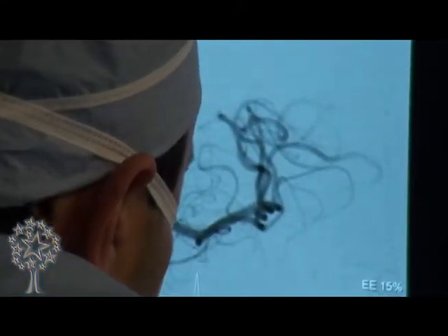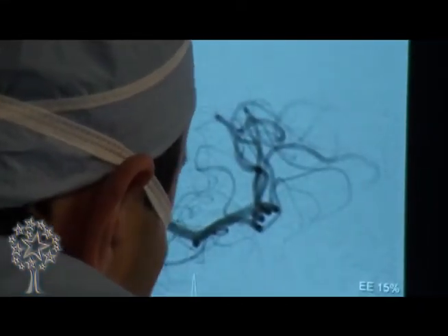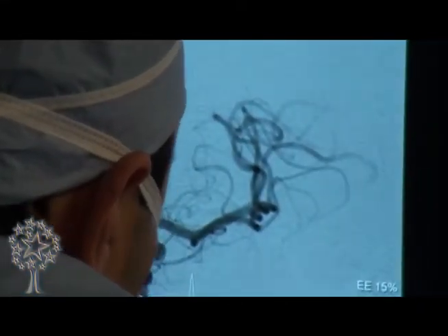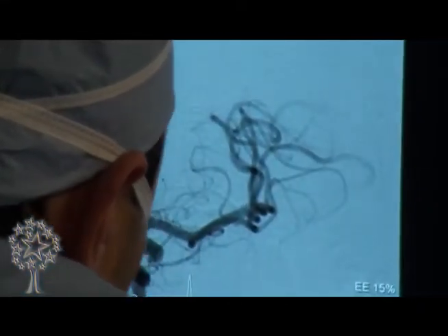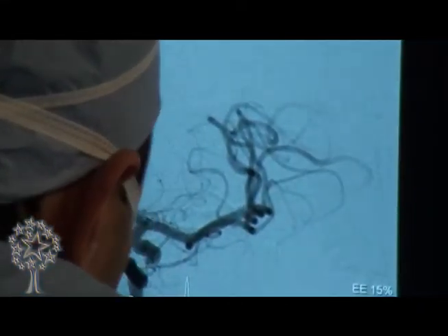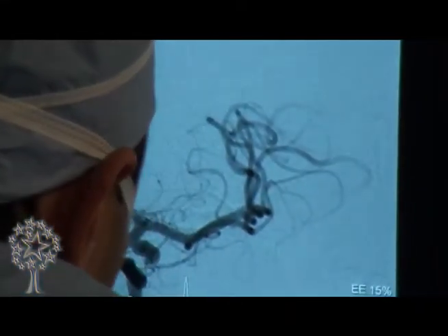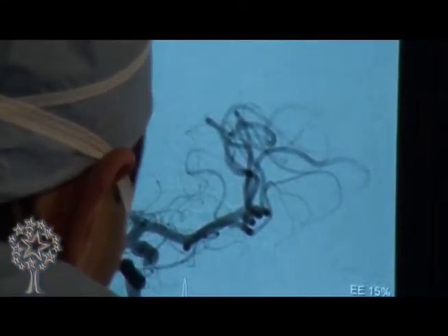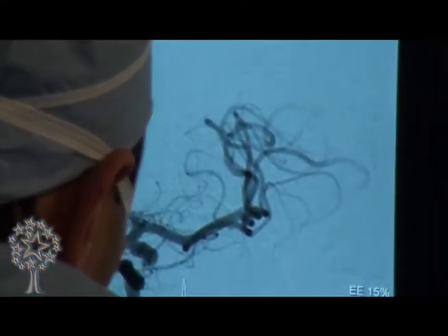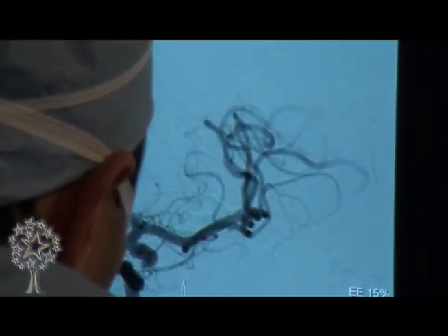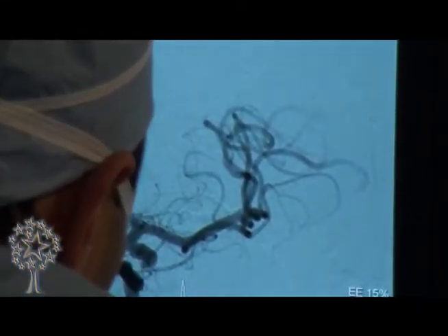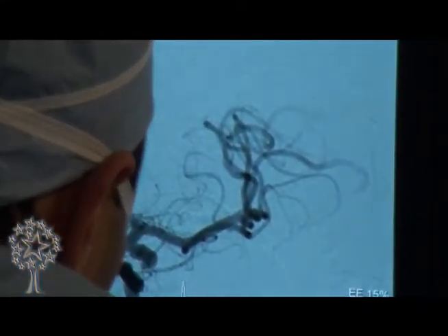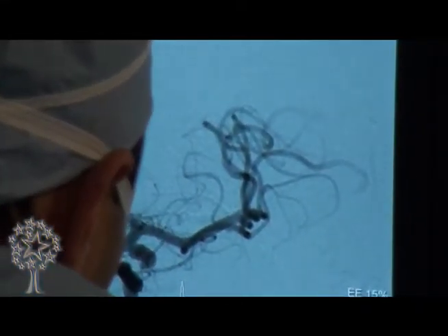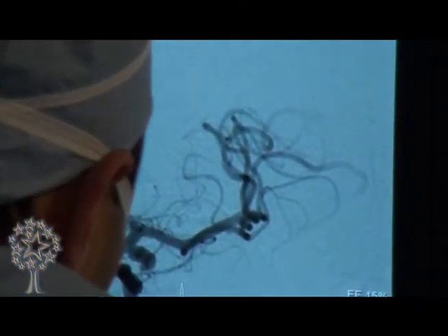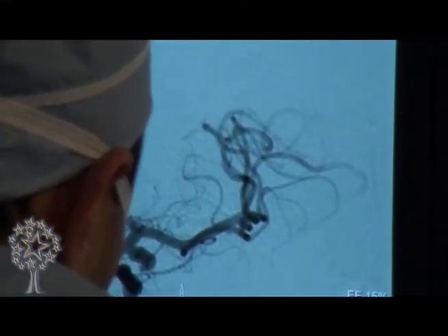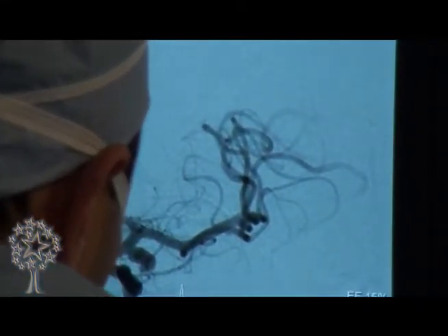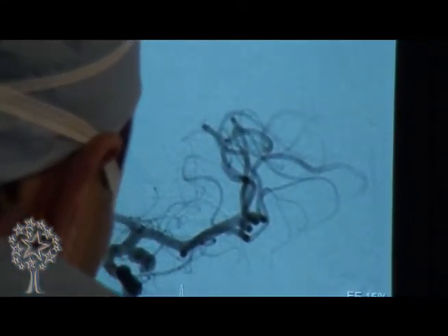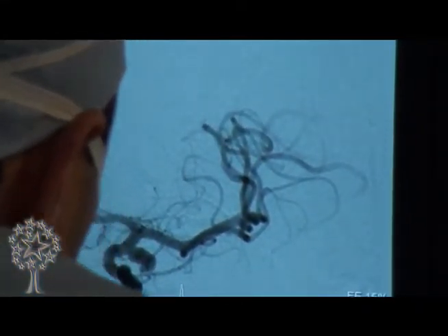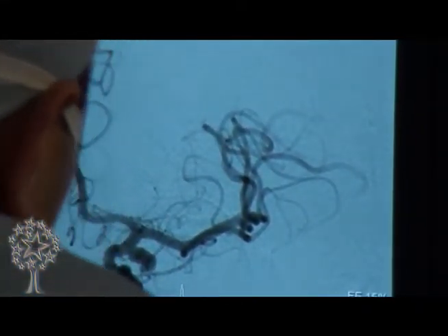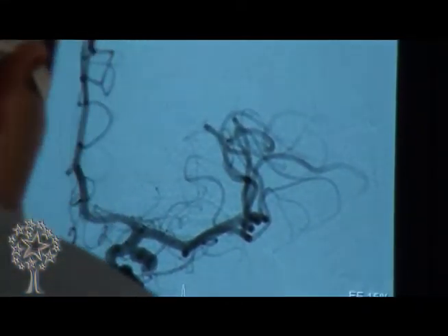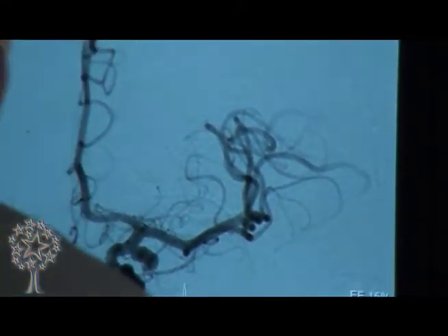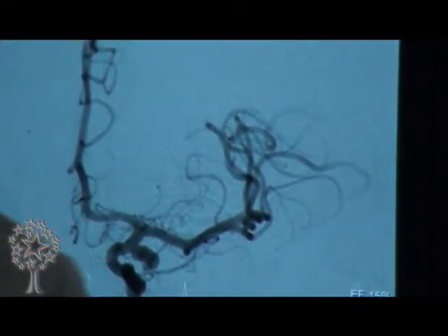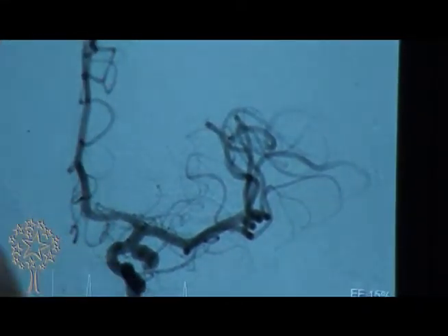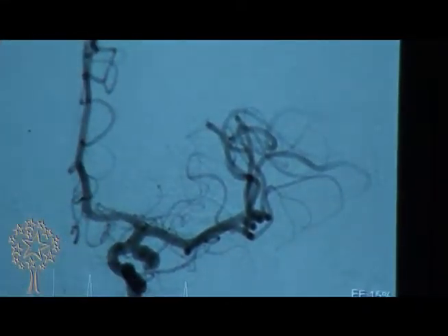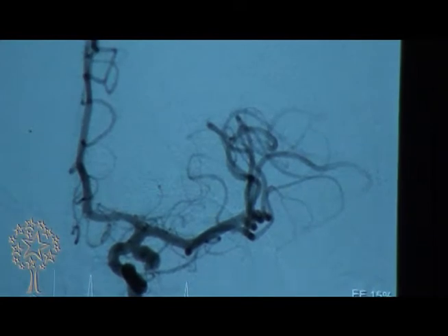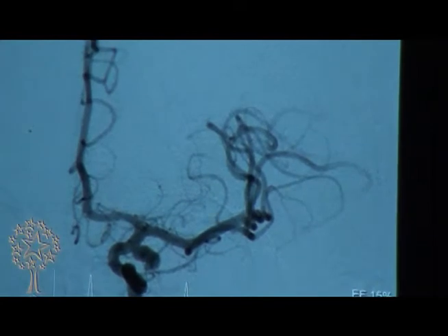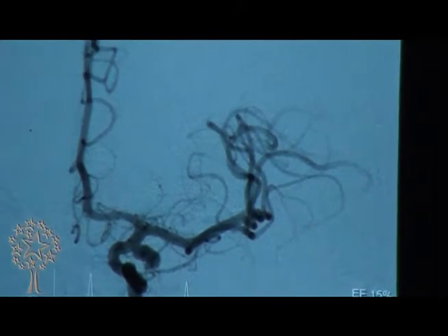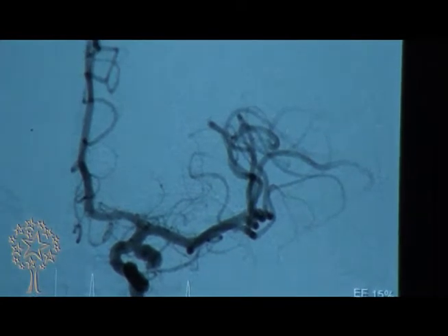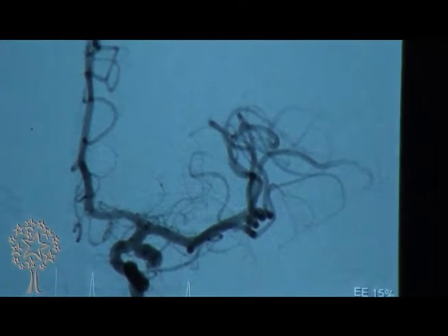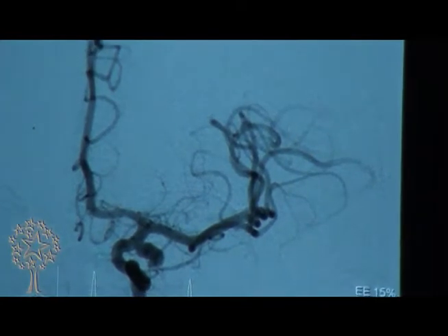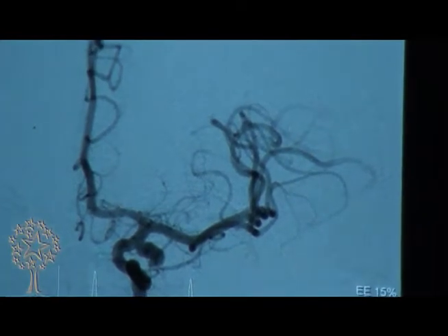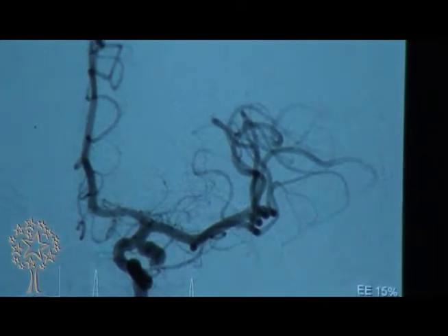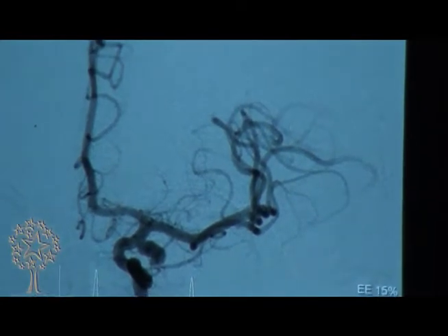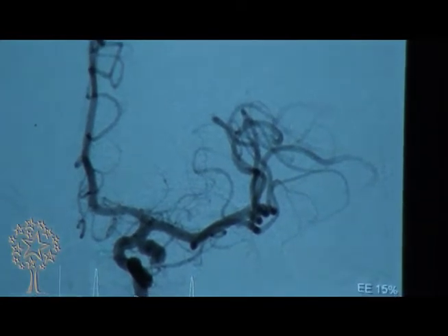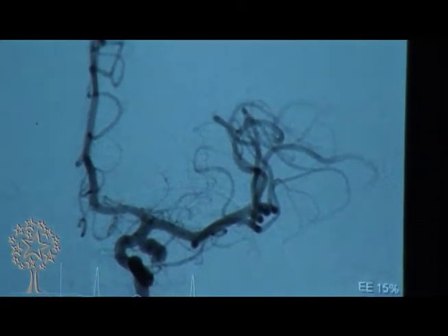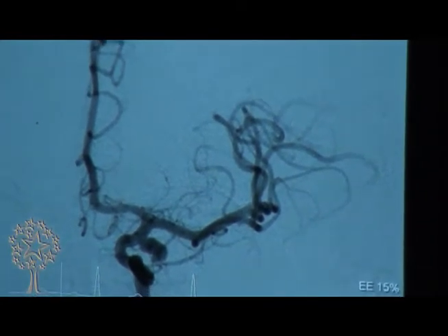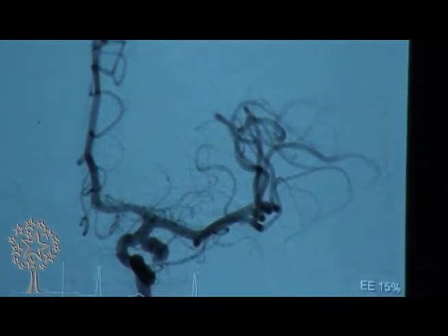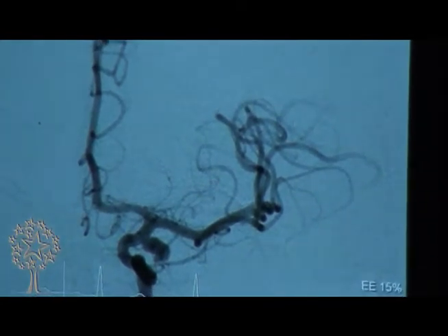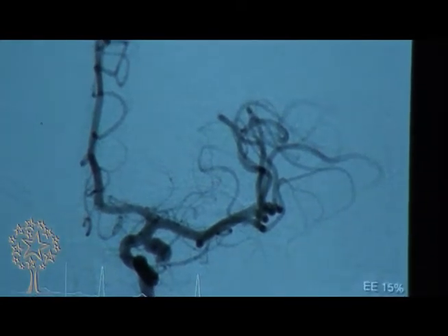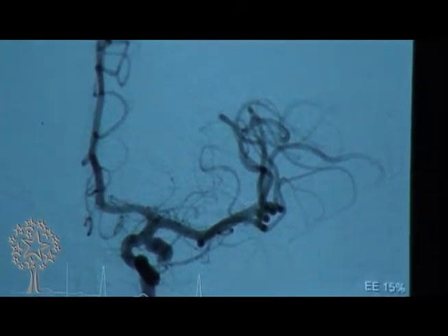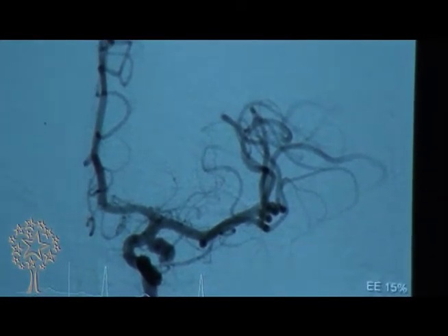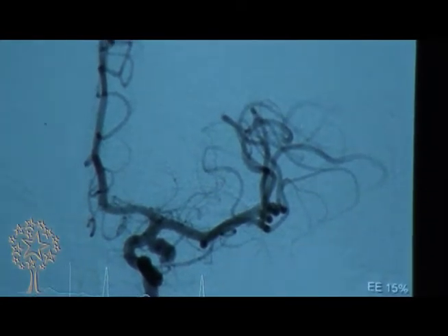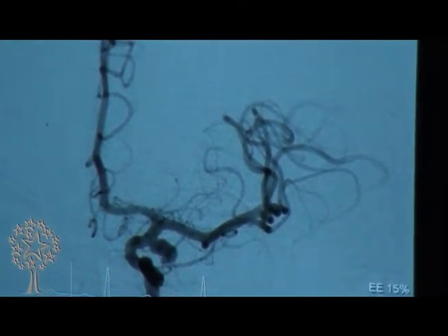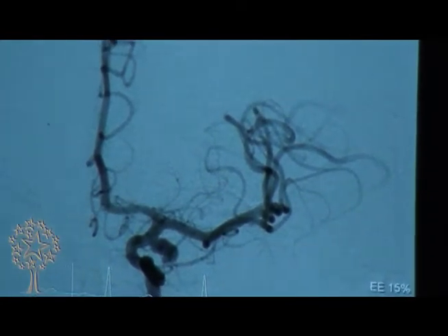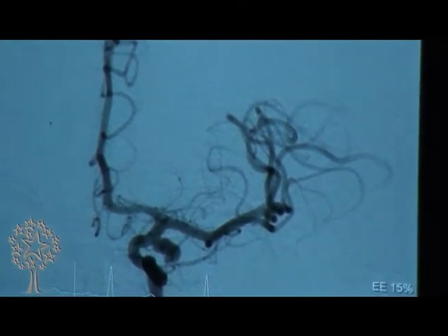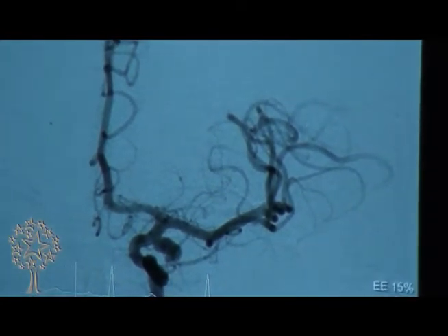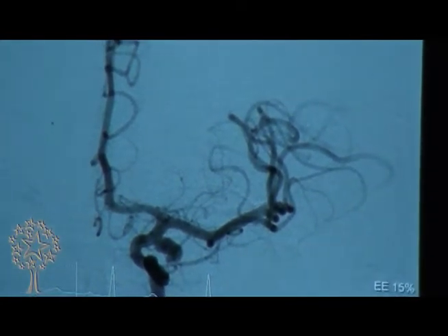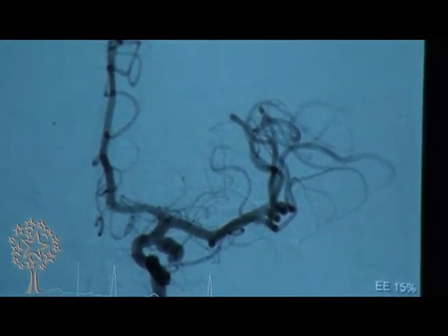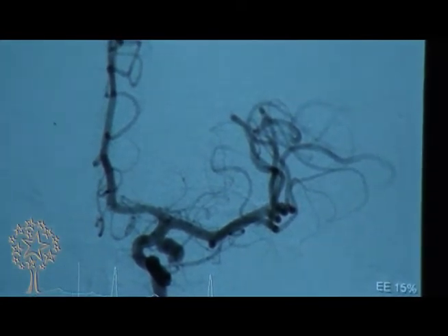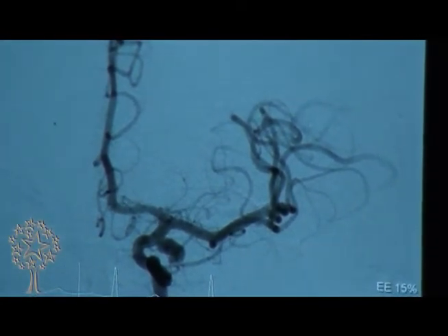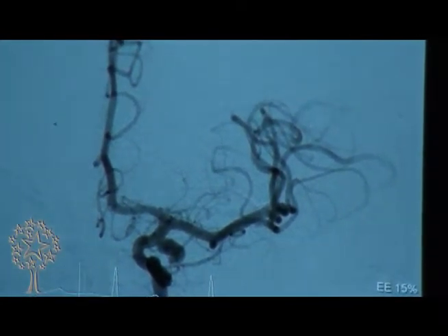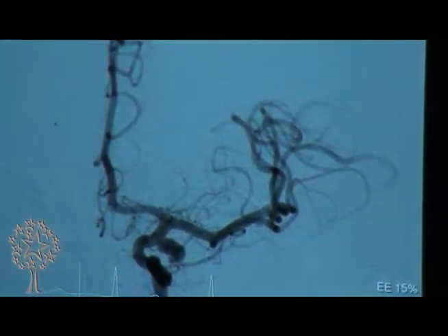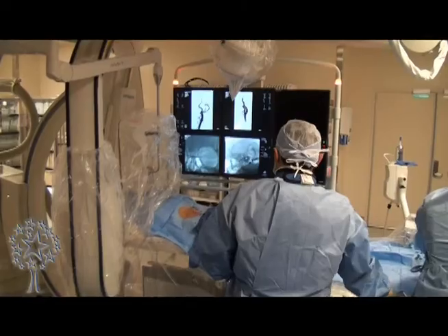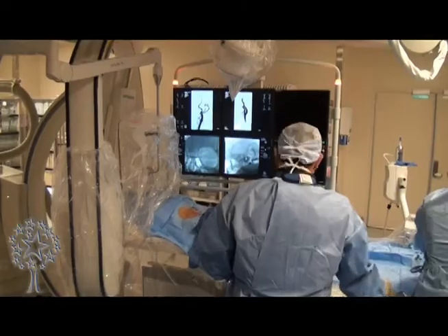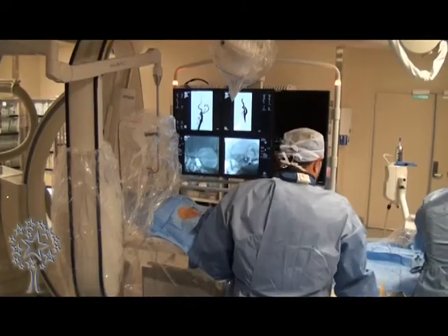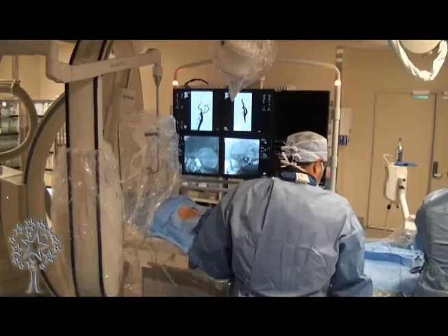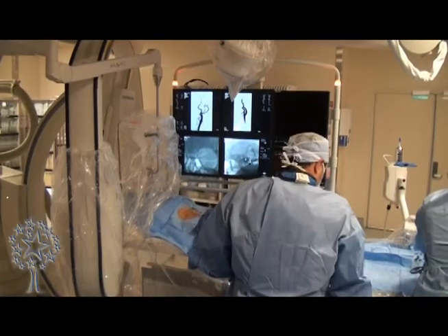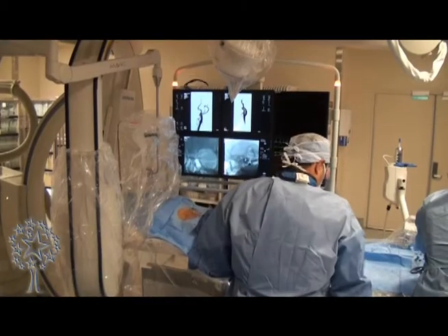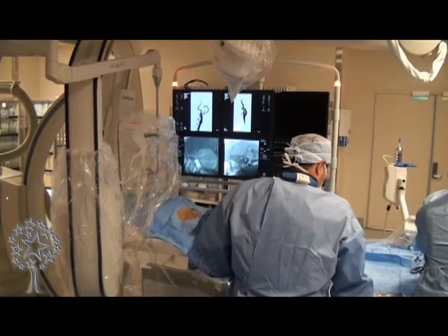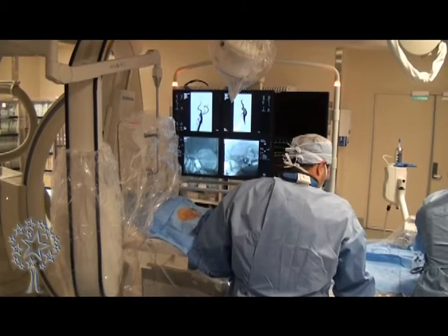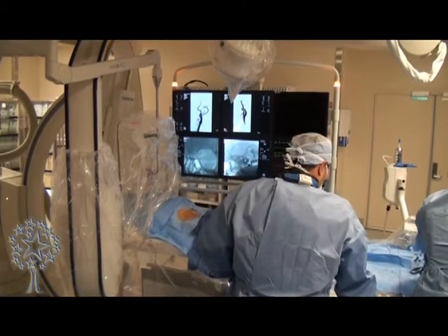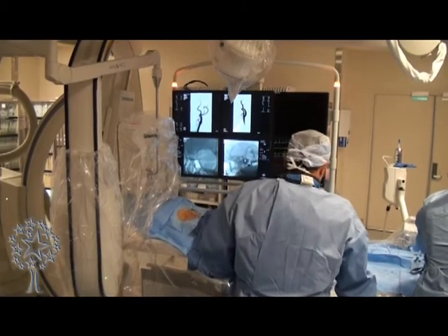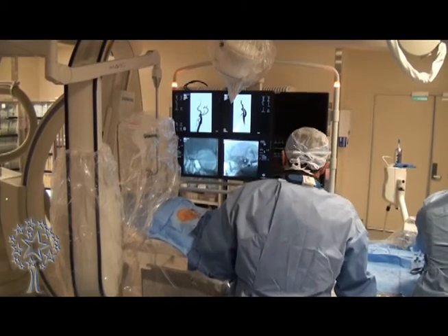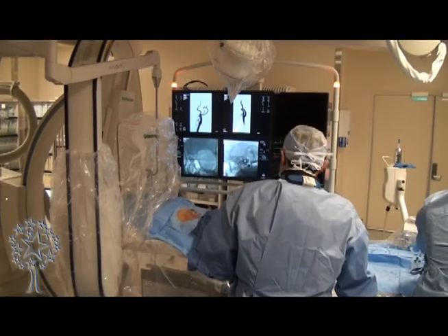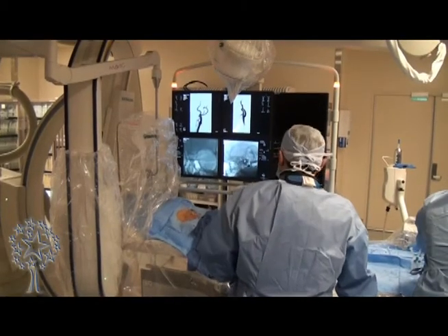It's a complex-shaped aneurysm — an odd shape. It looks like a boot.